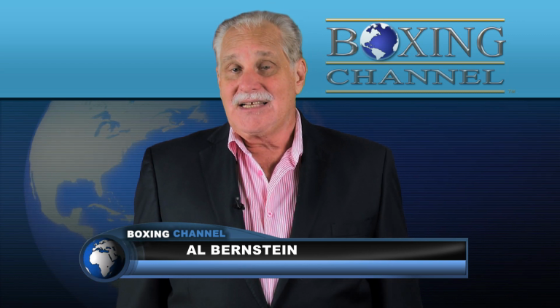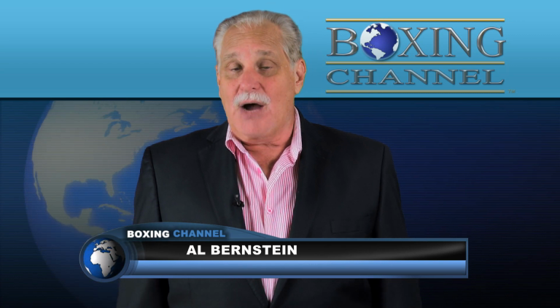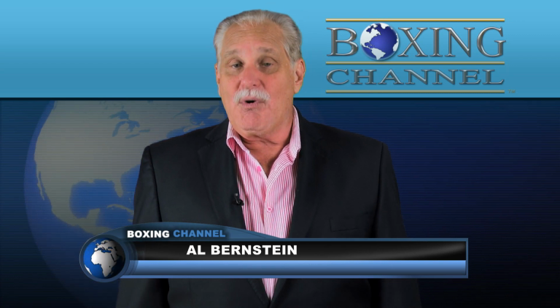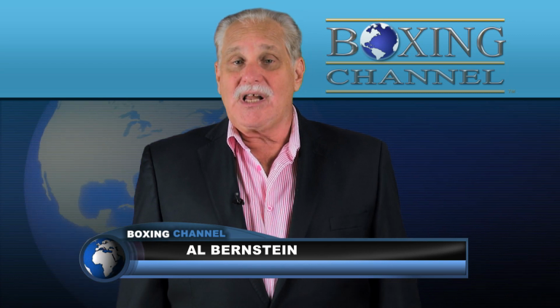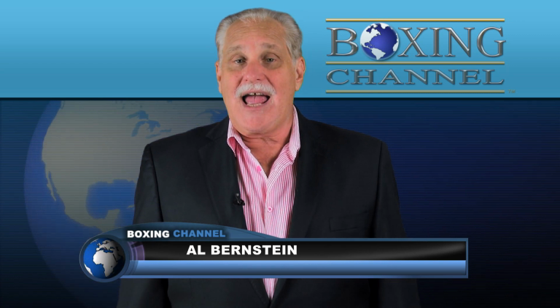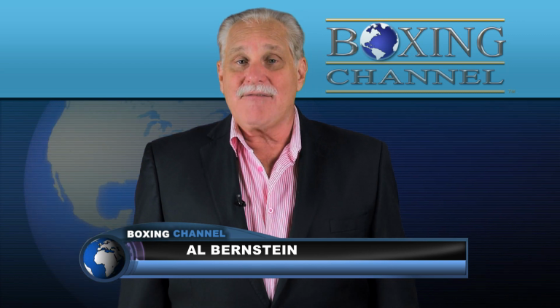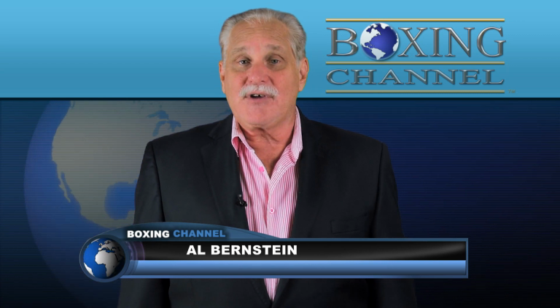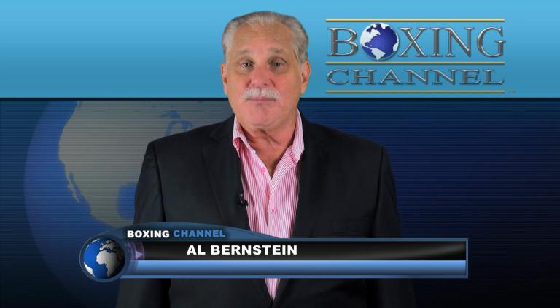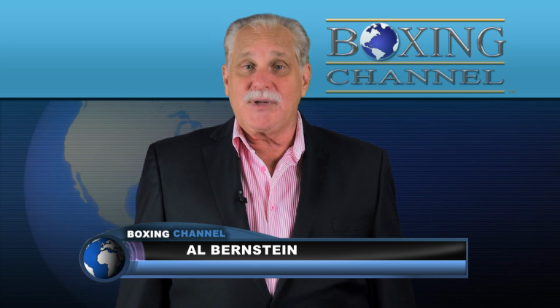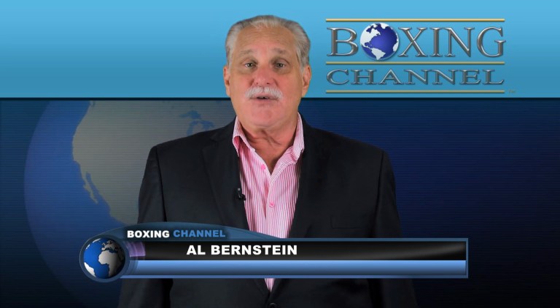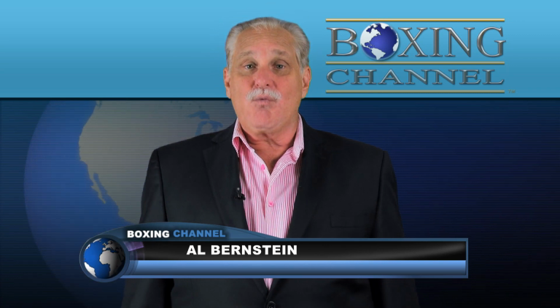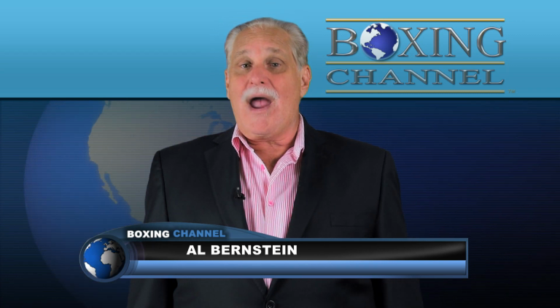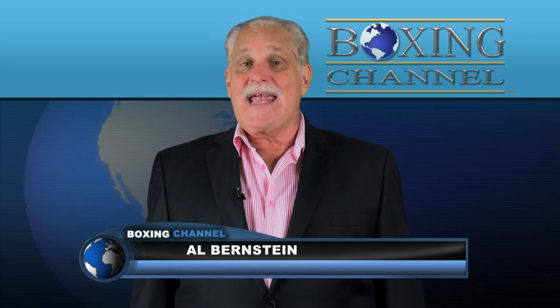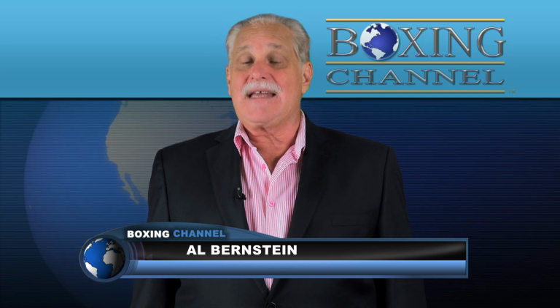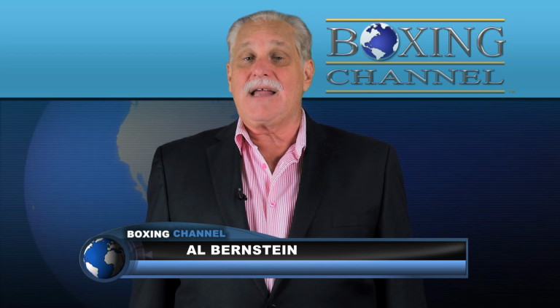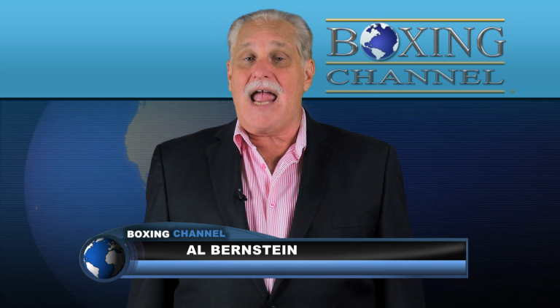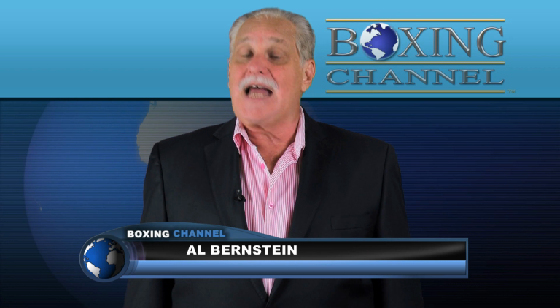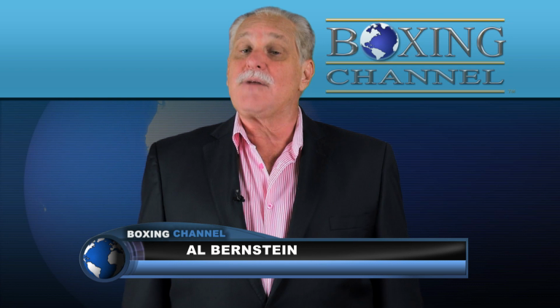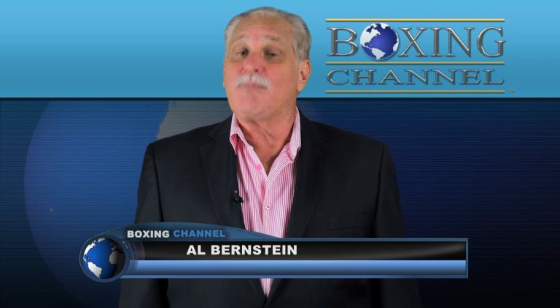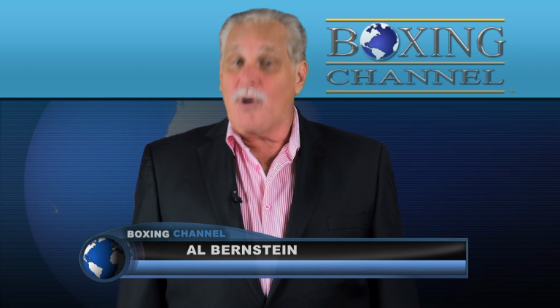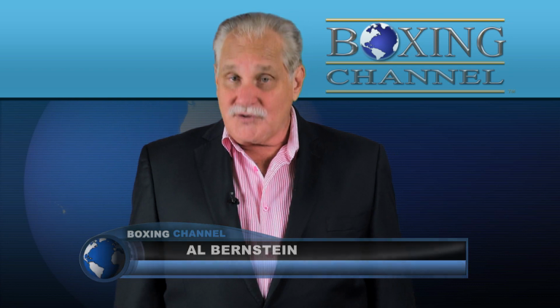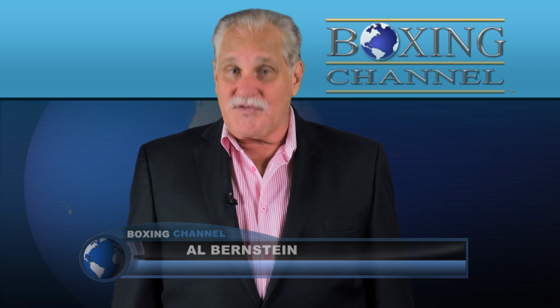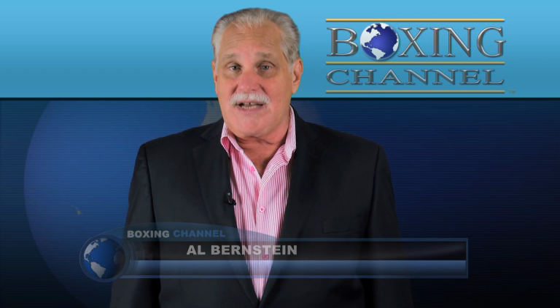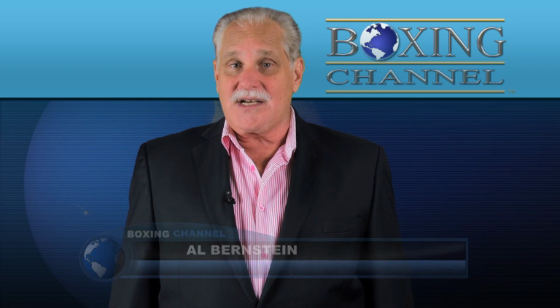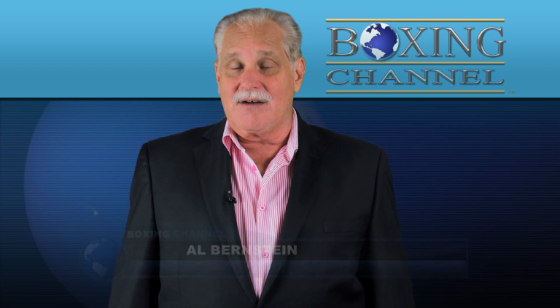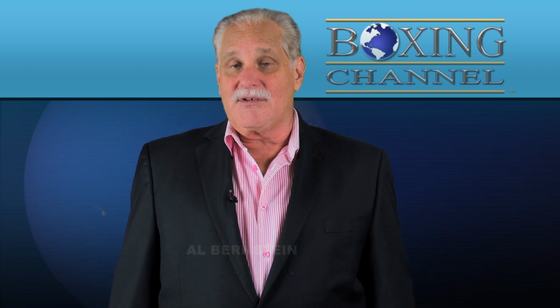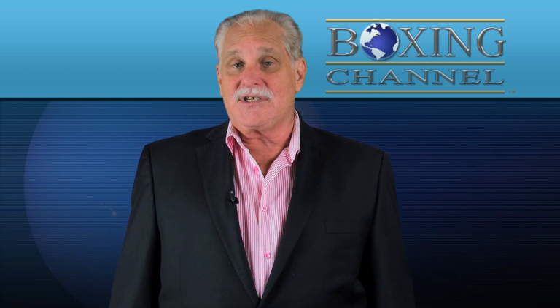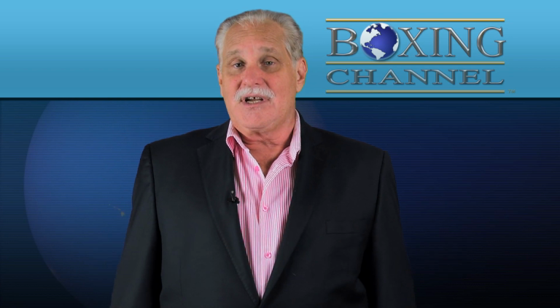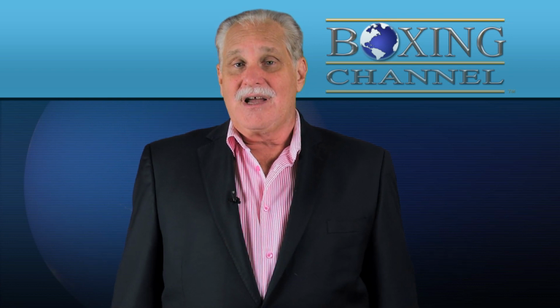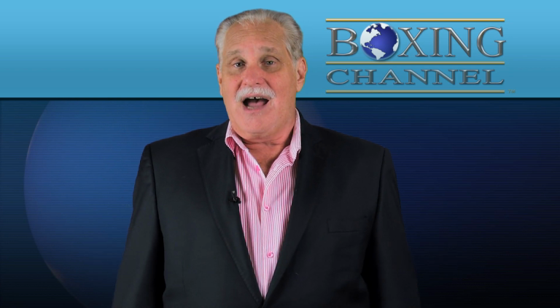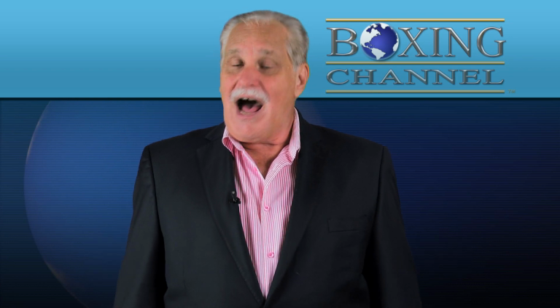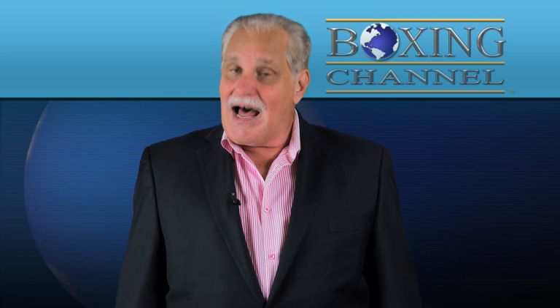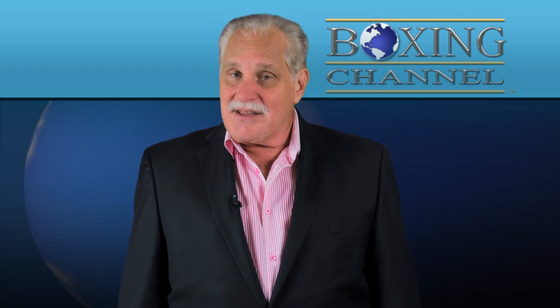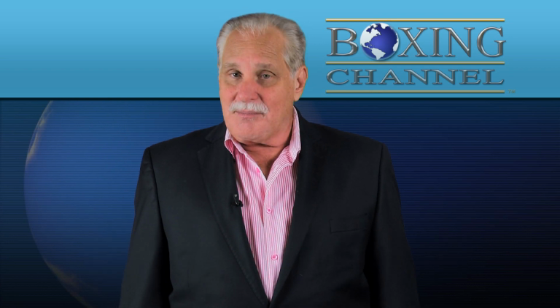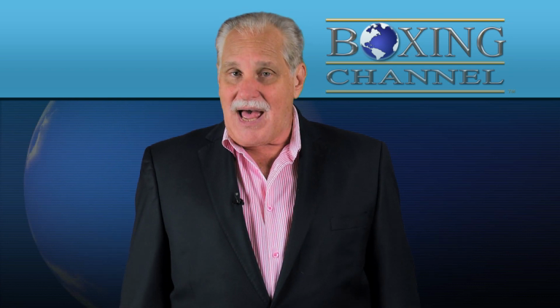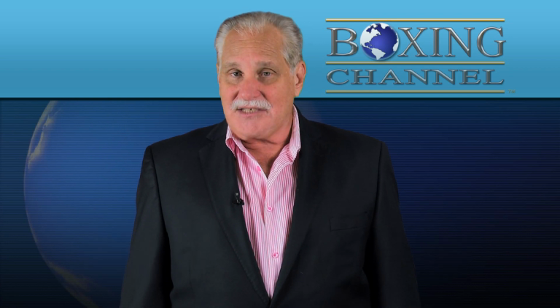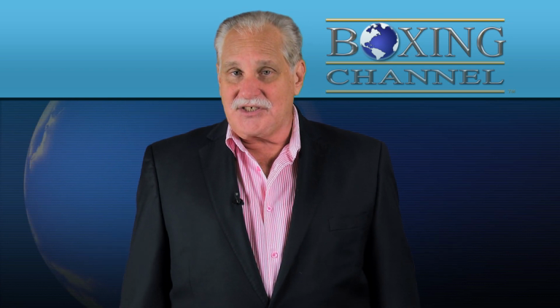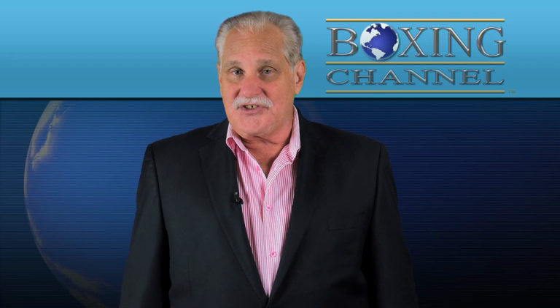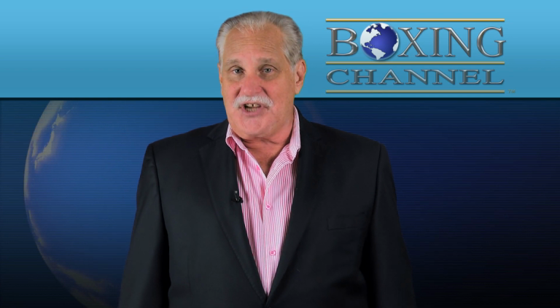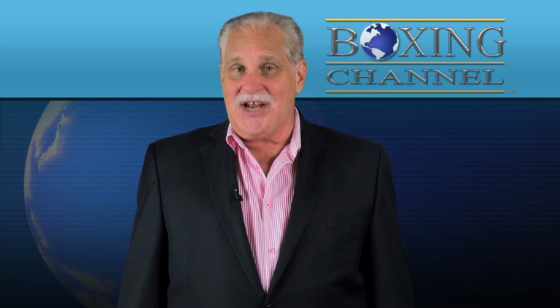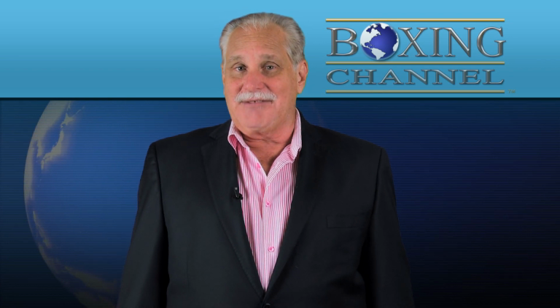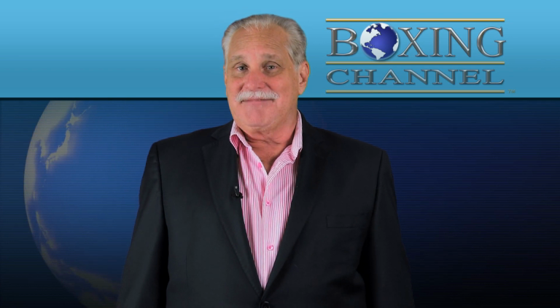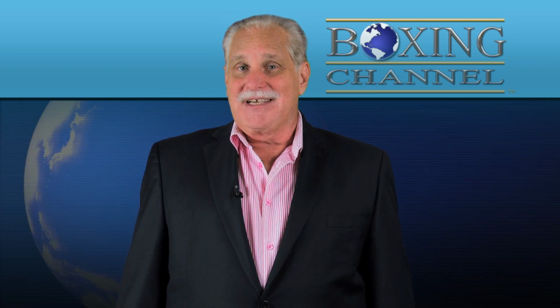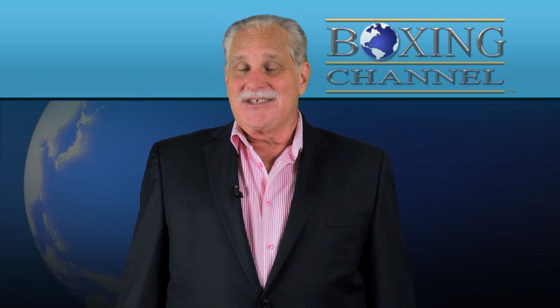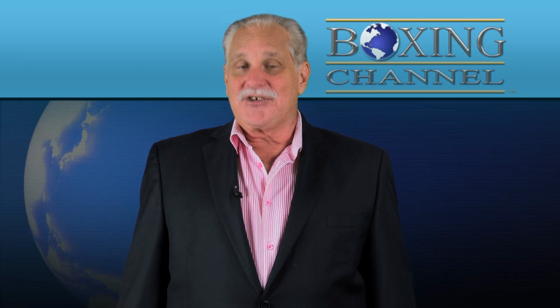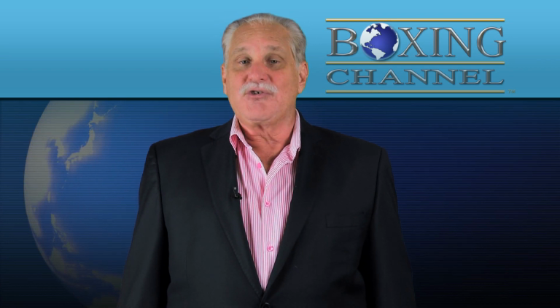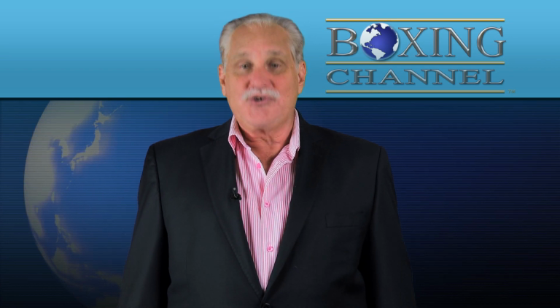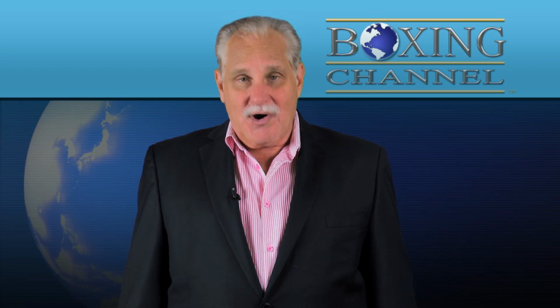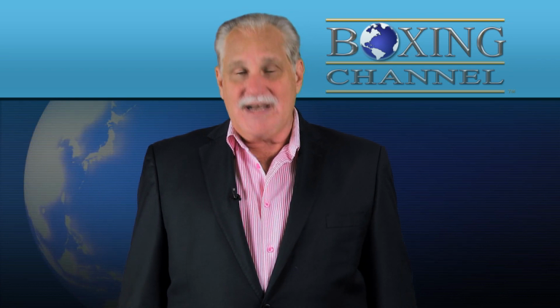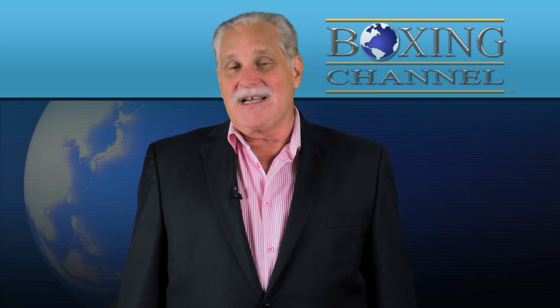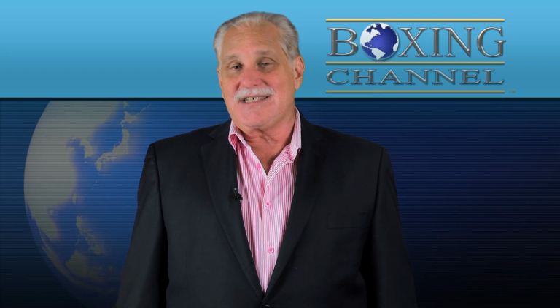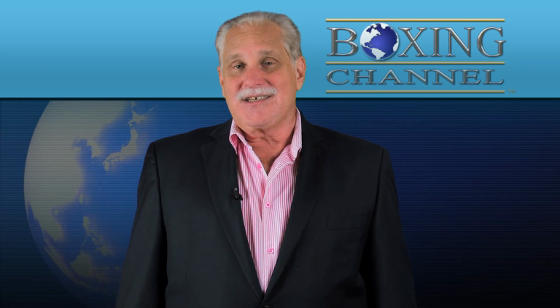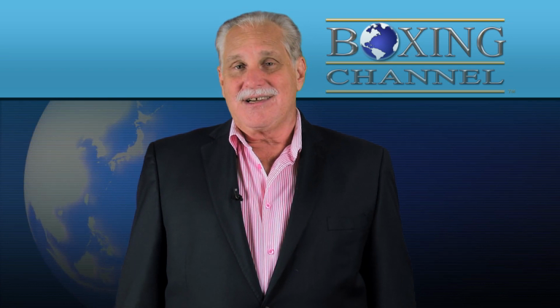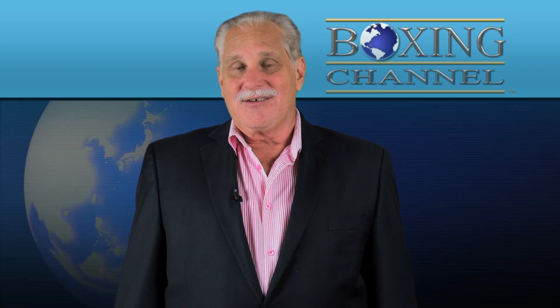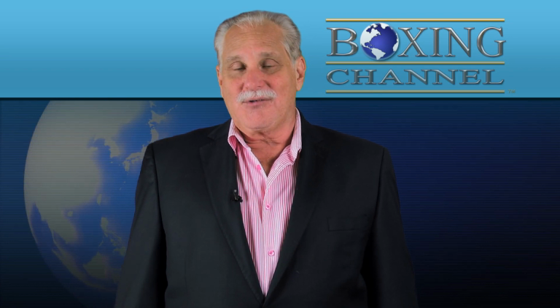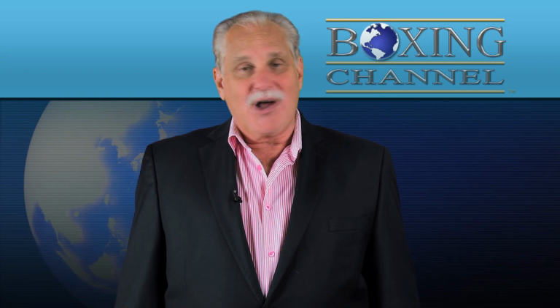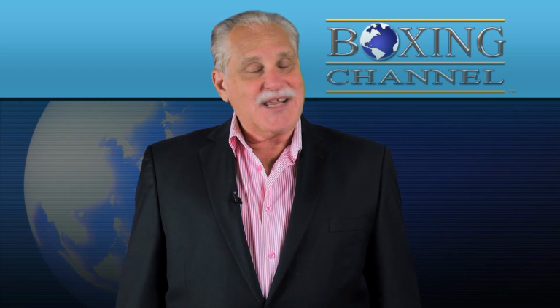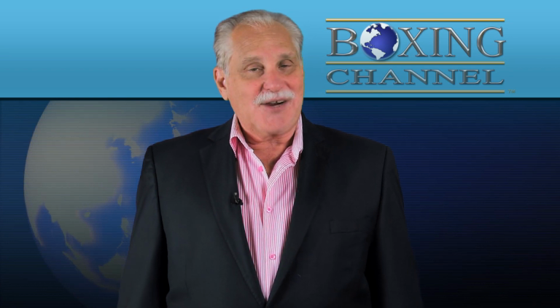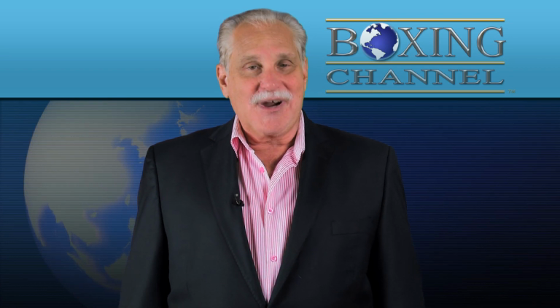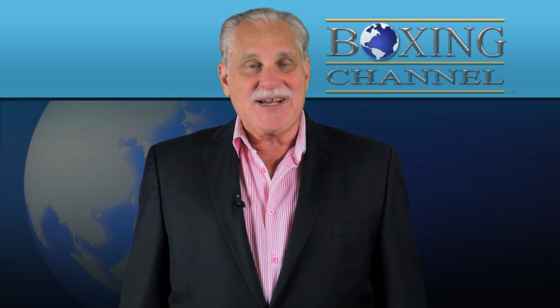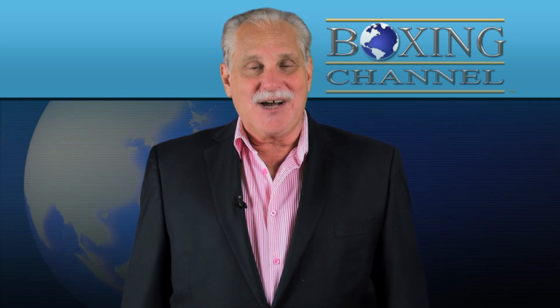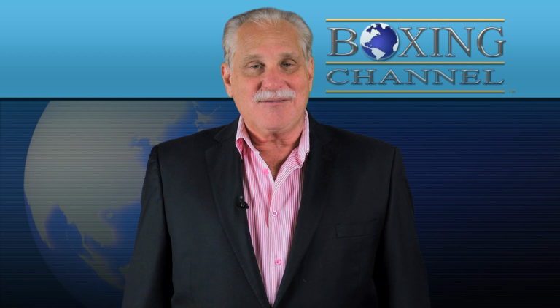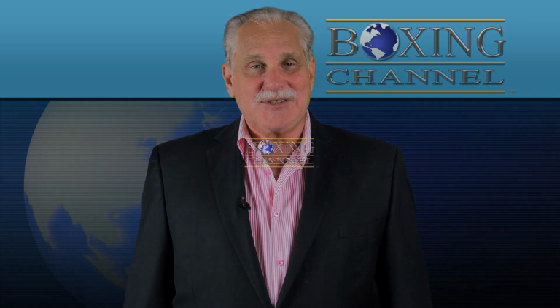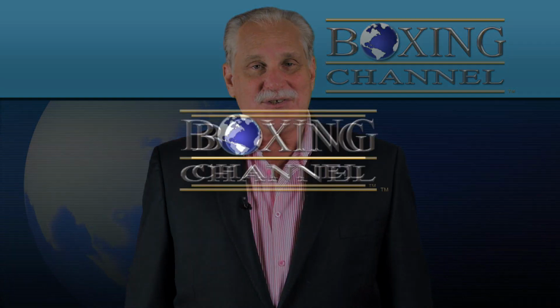We'll have complete weigh-in and post-fight coverage on the Boxing Channel, so join us for all that great coverage.